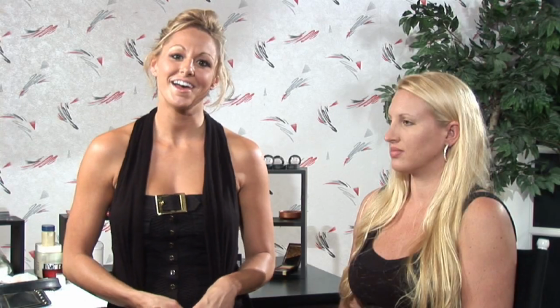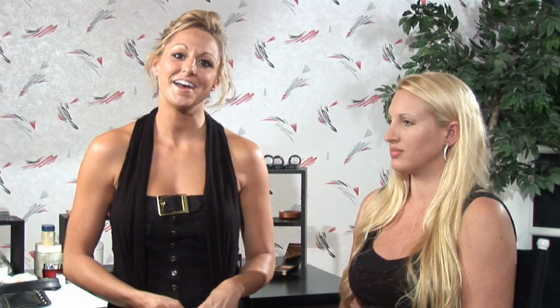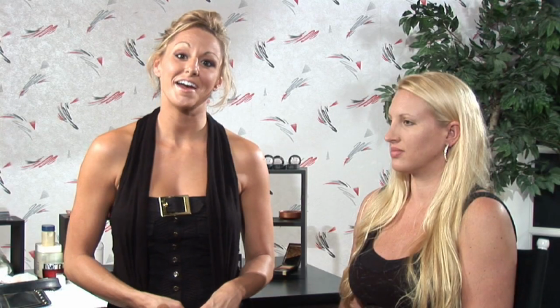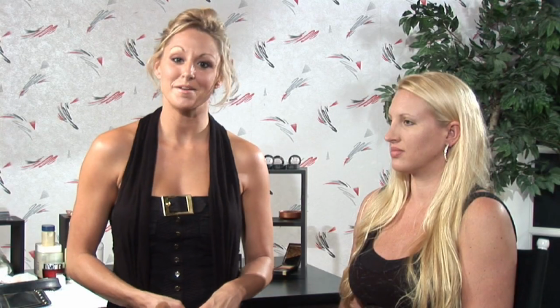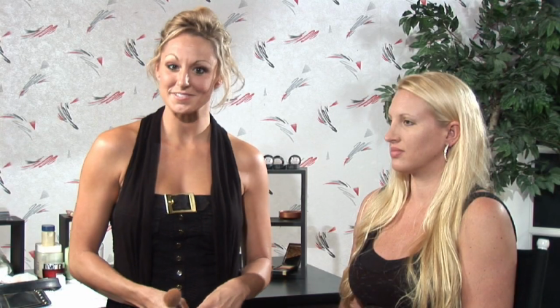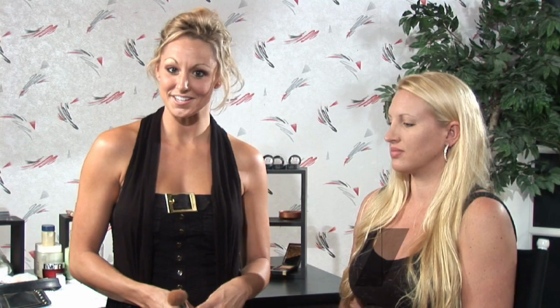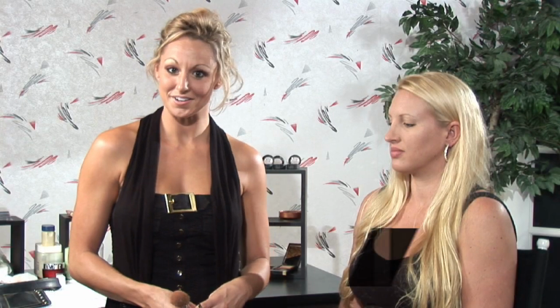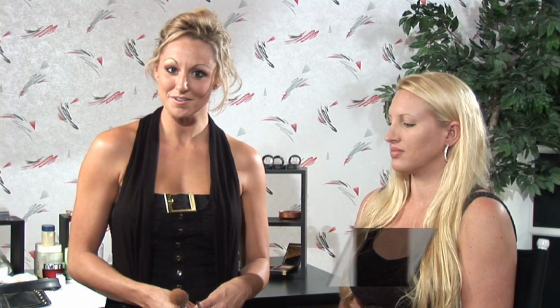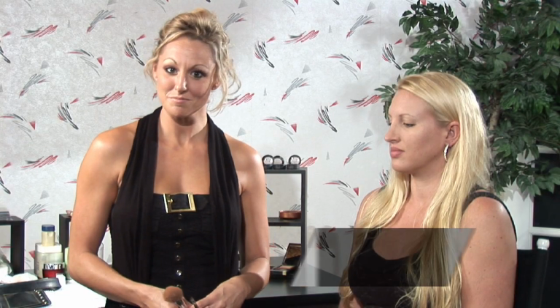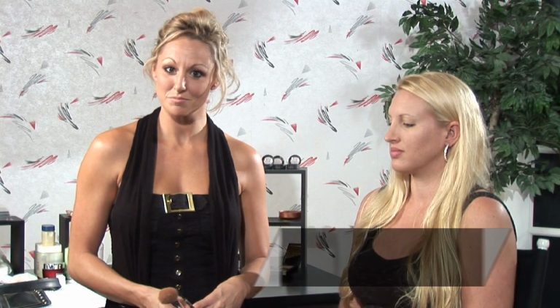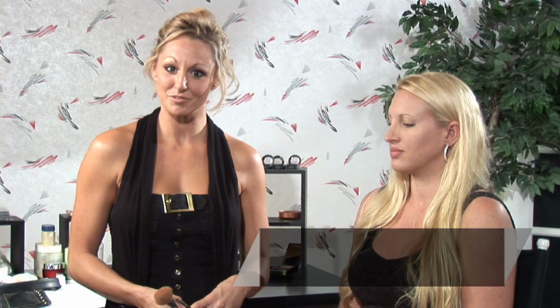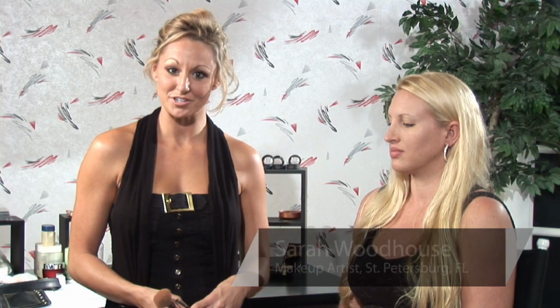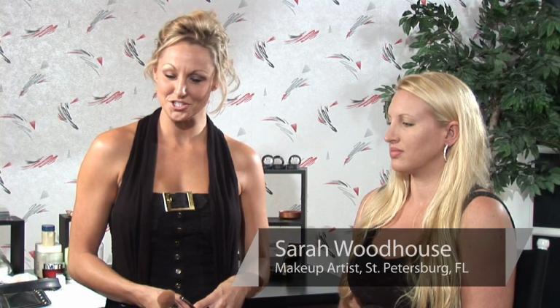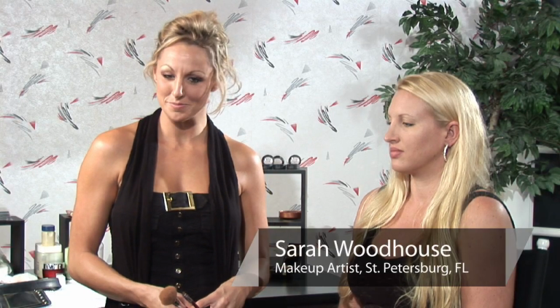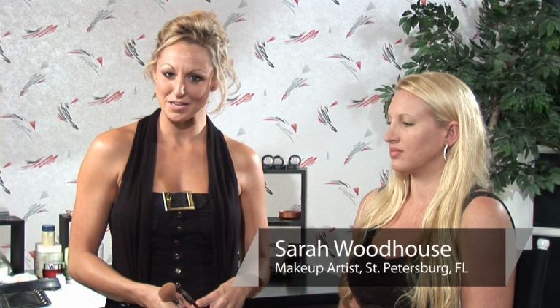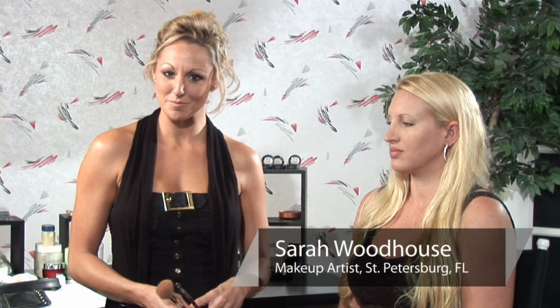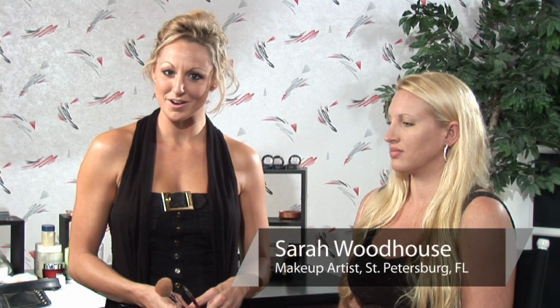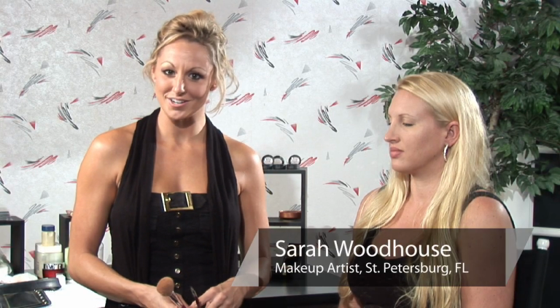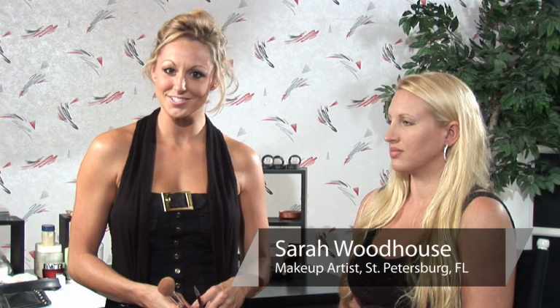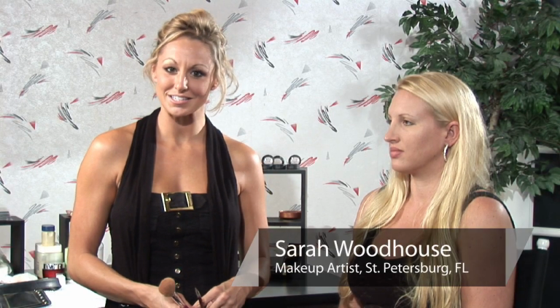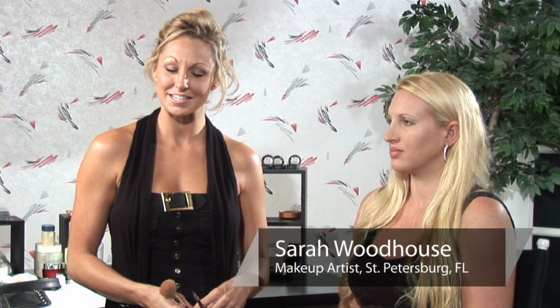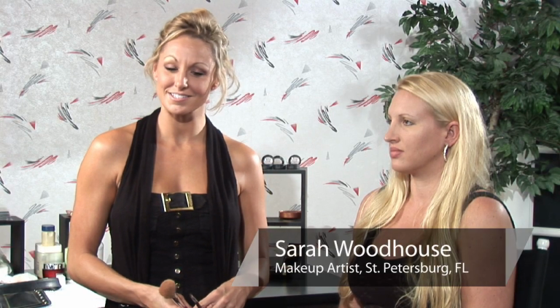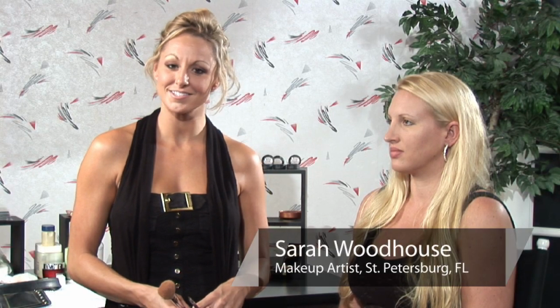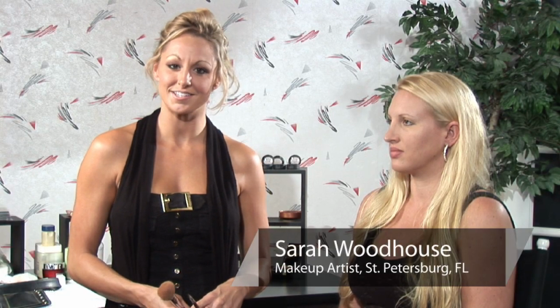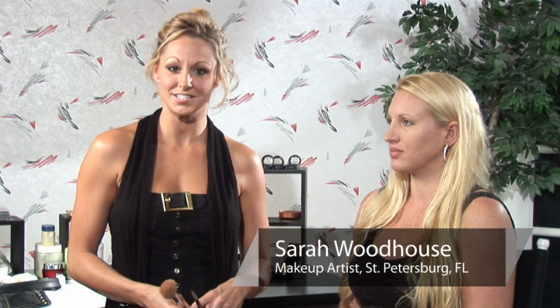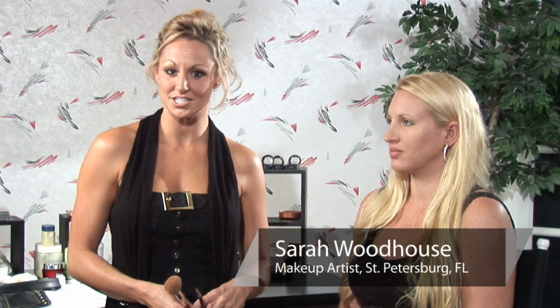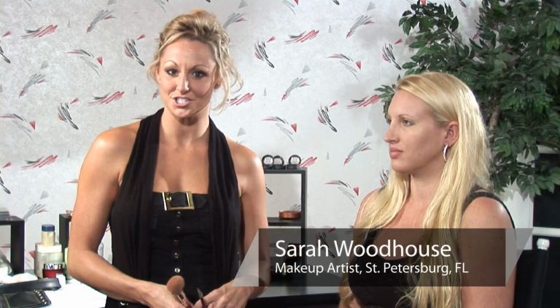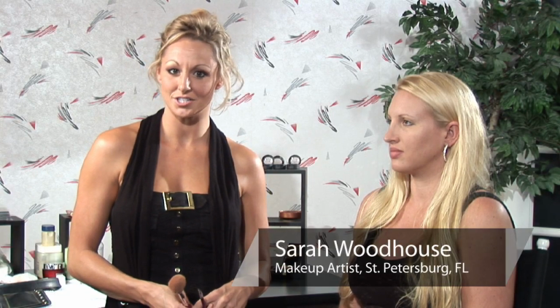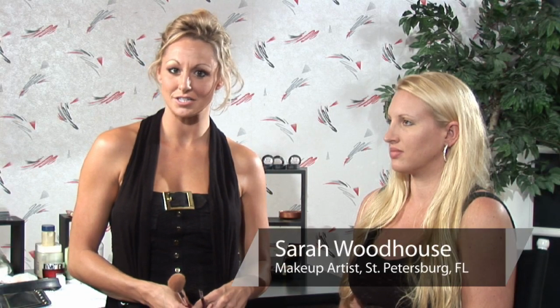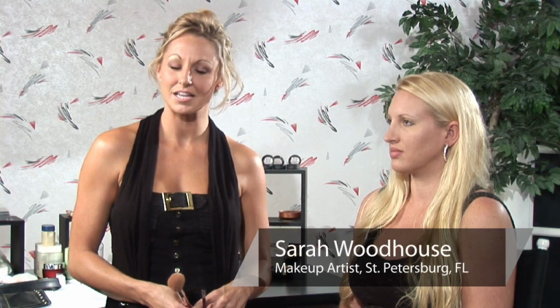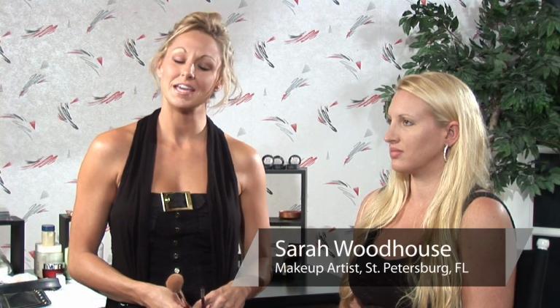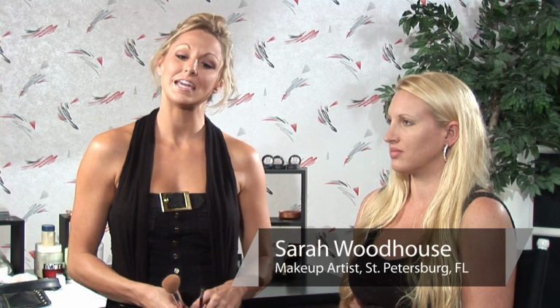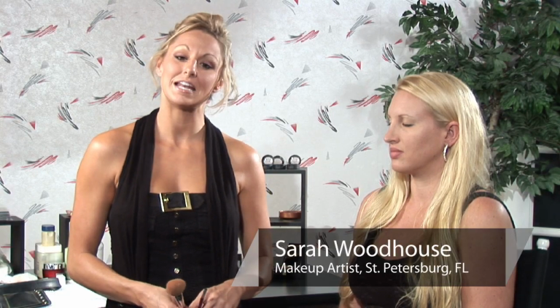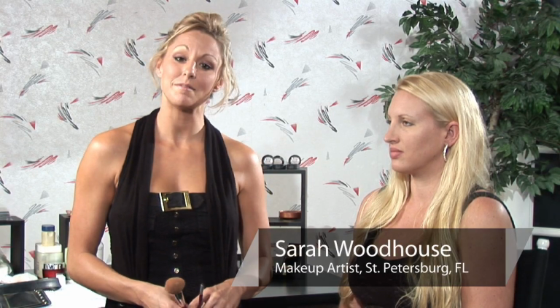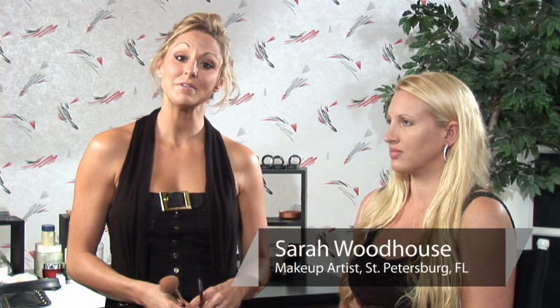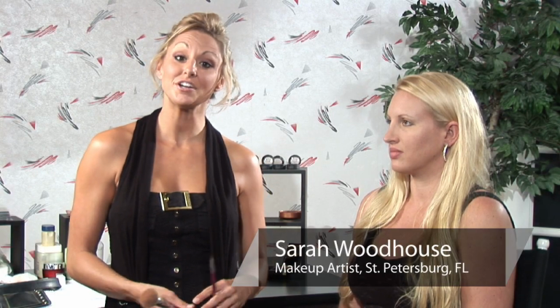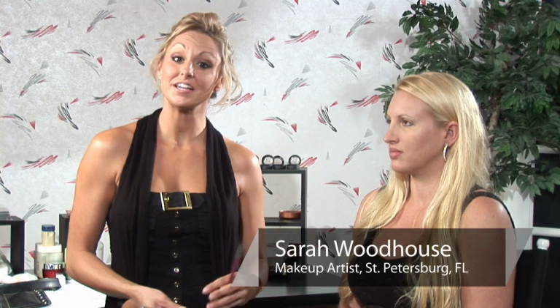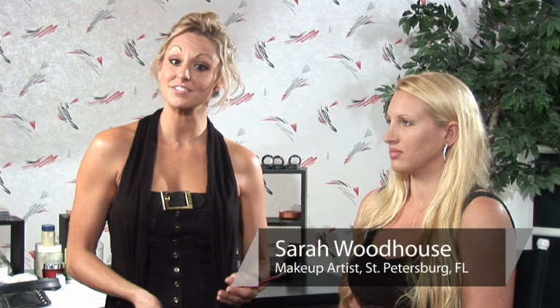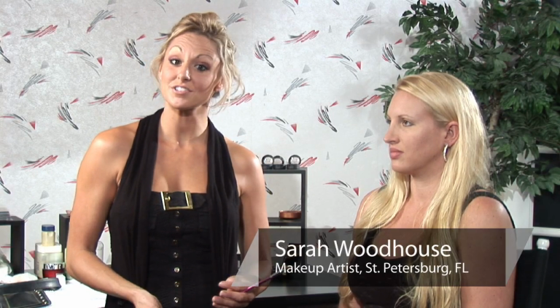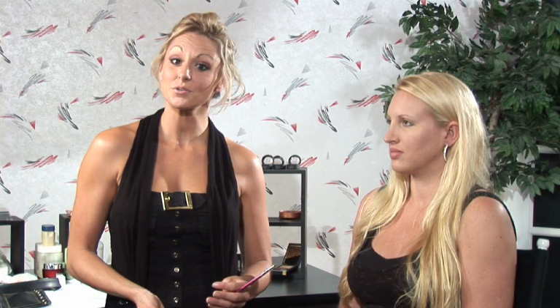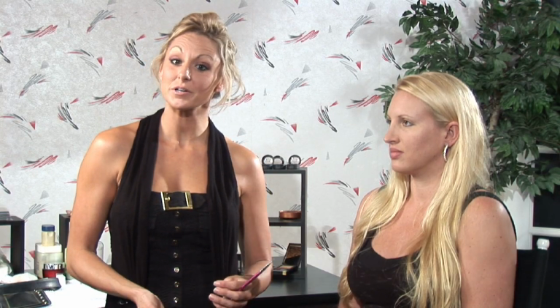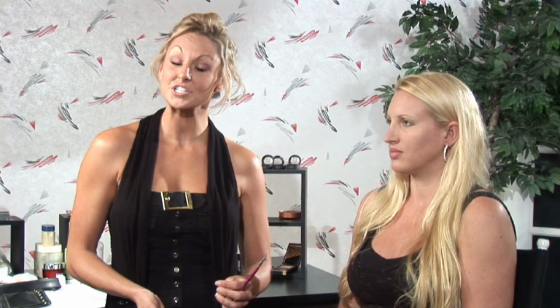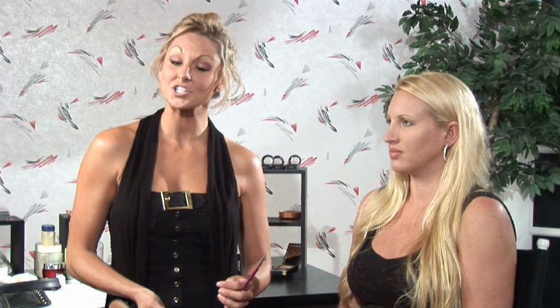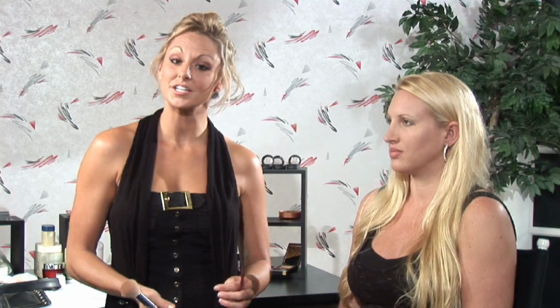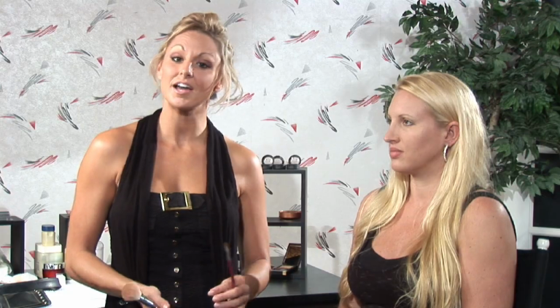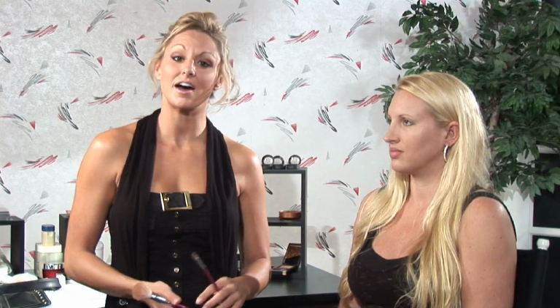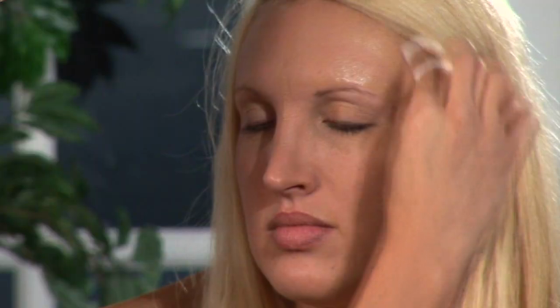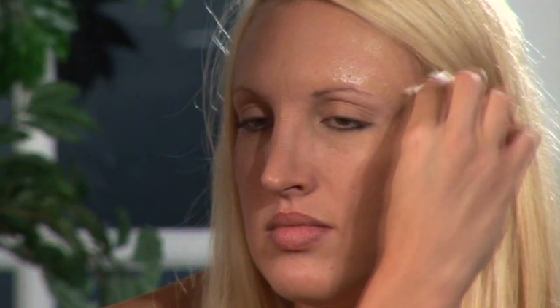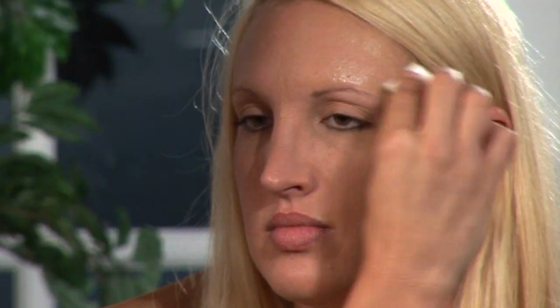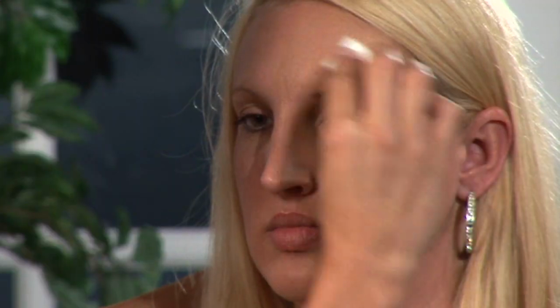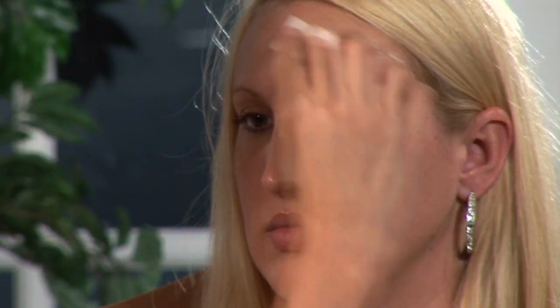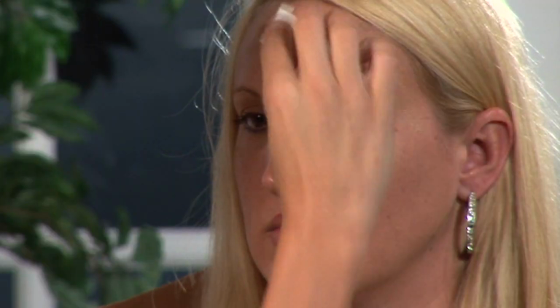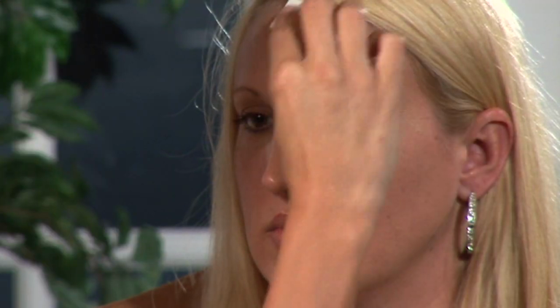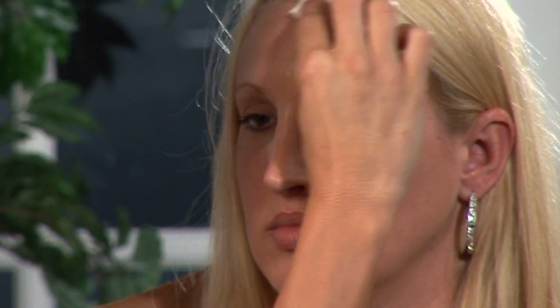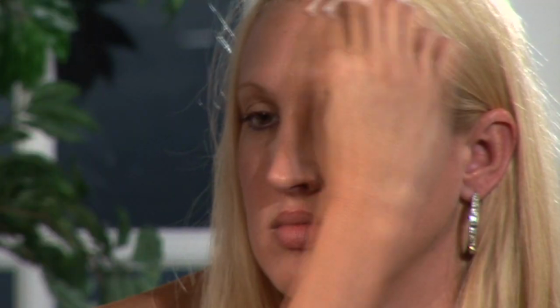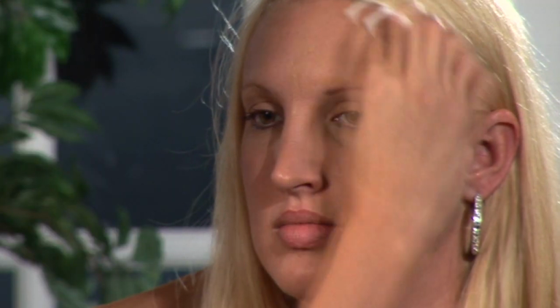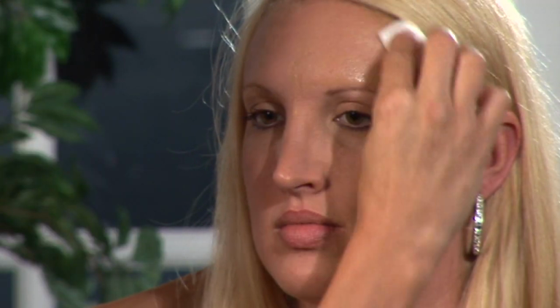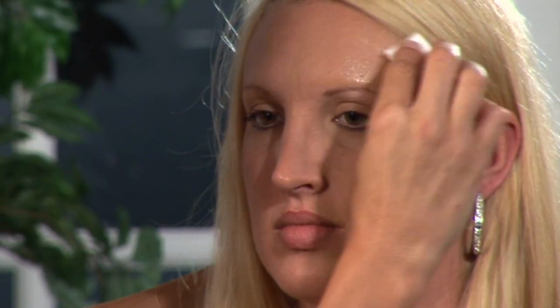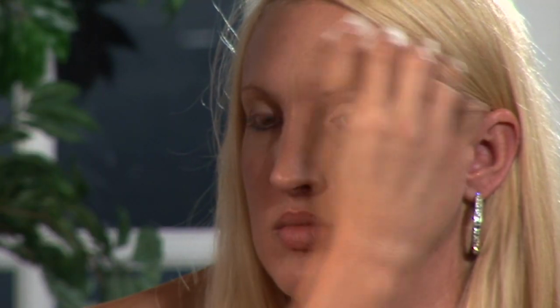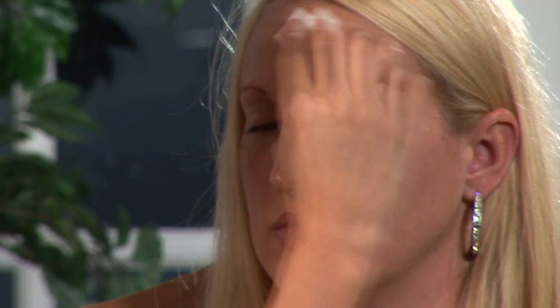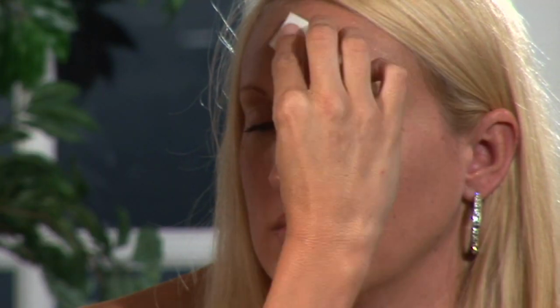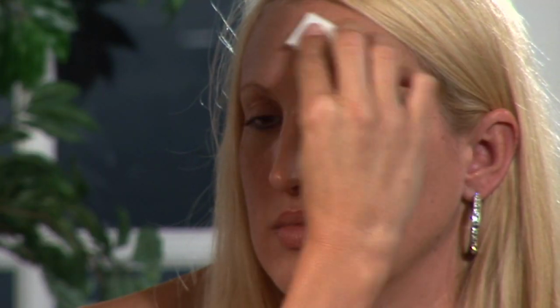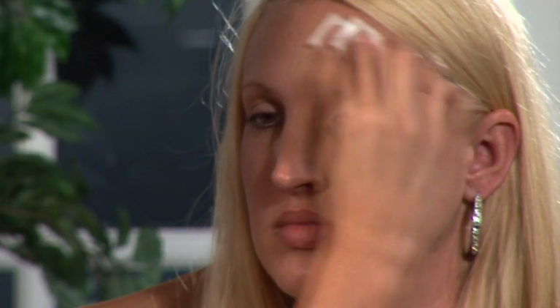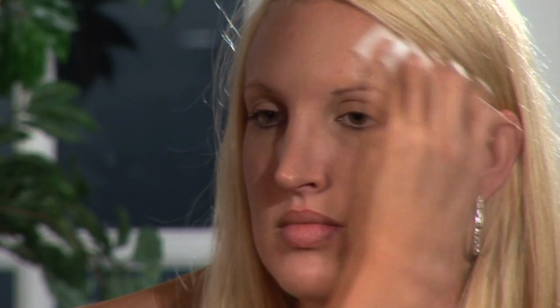Hi, I'm Sarah, professional makeup artist and licensed esthetician, and I'm here to answer the question: how do I conceal and heal acne?